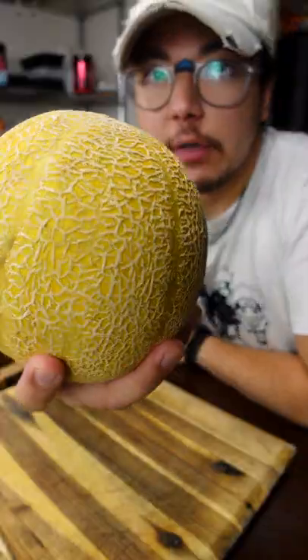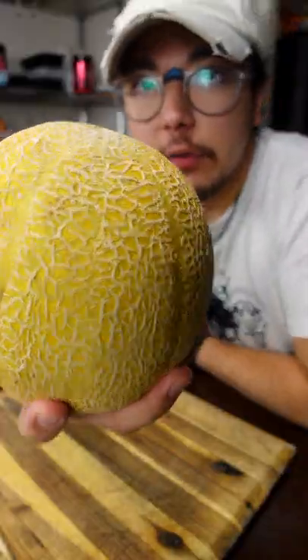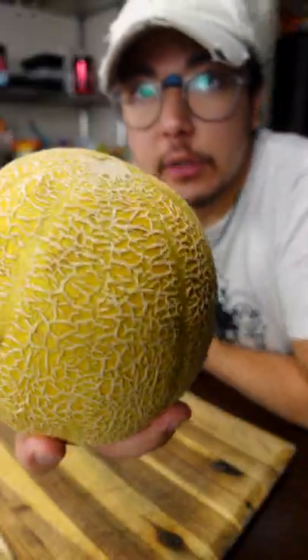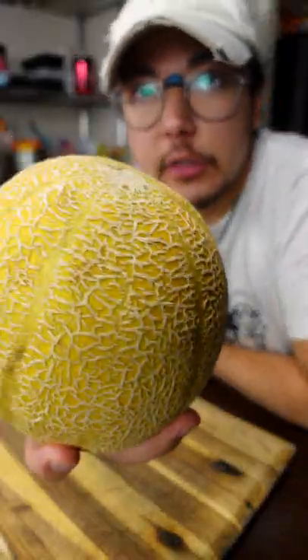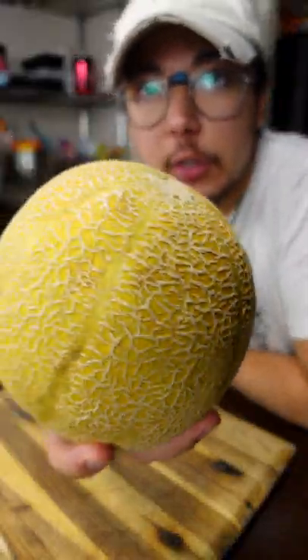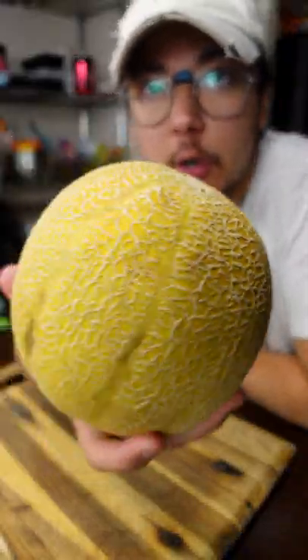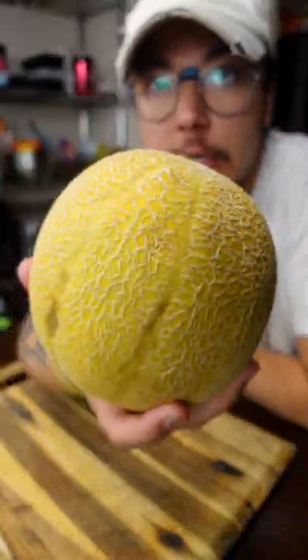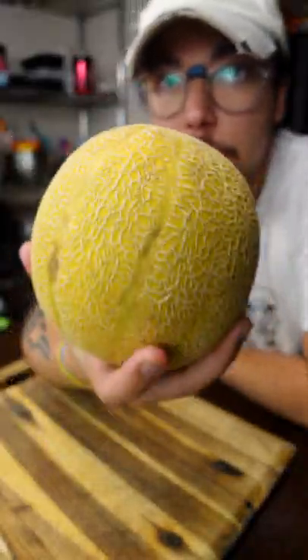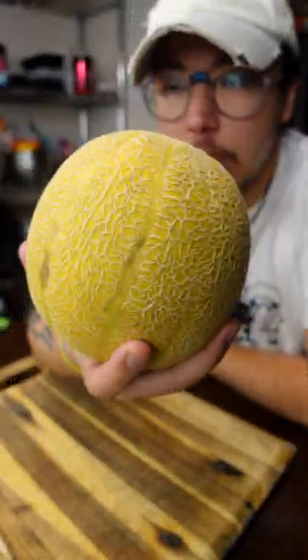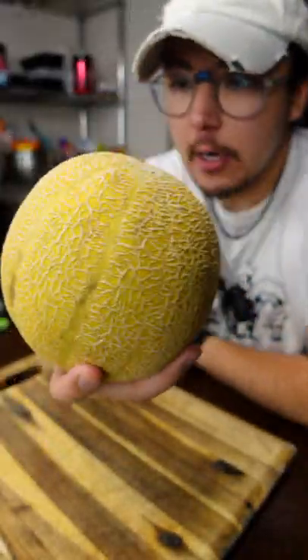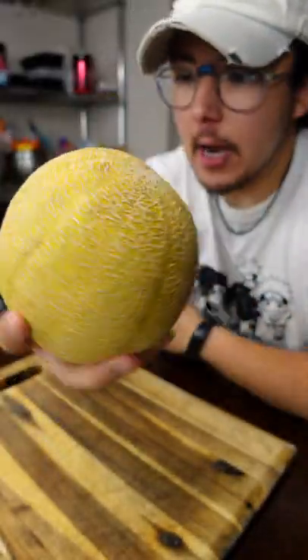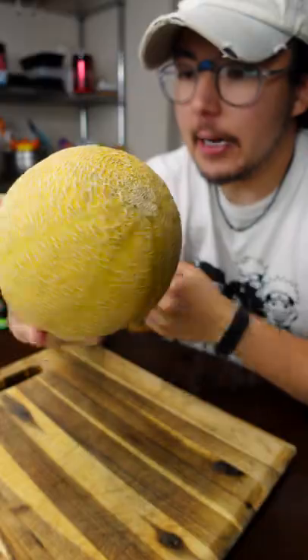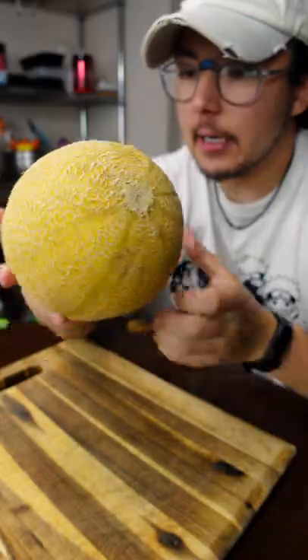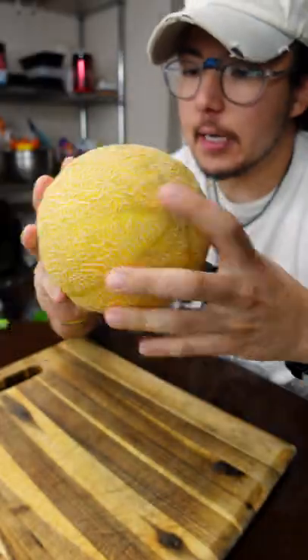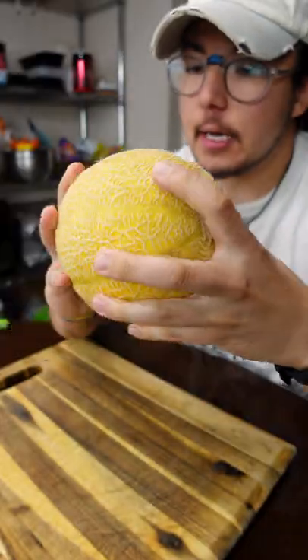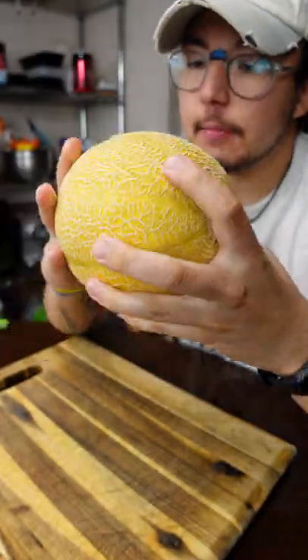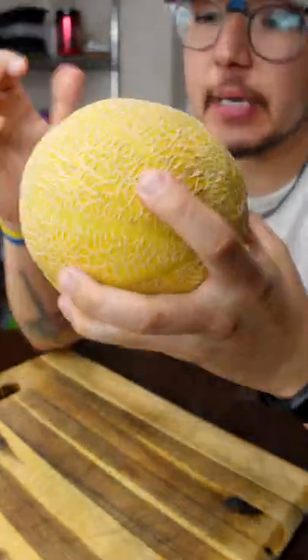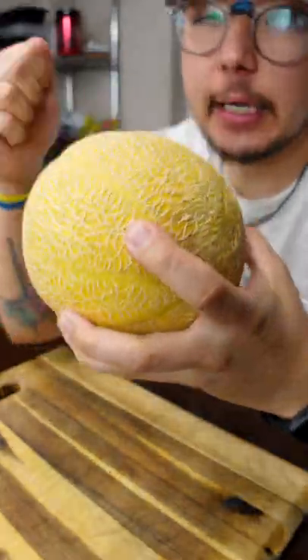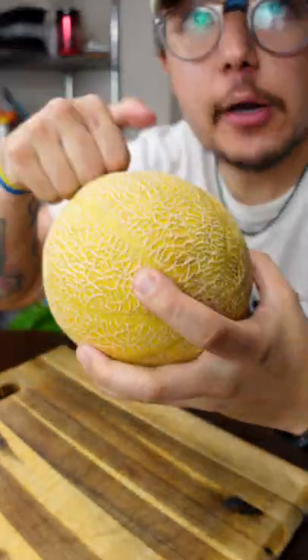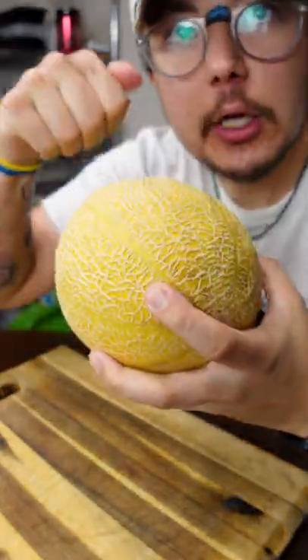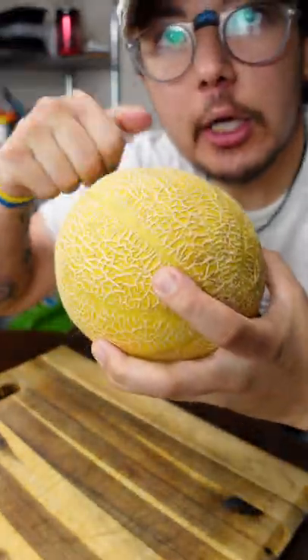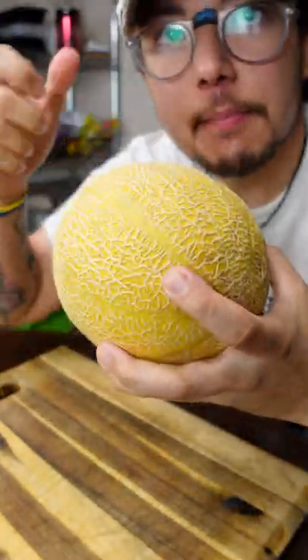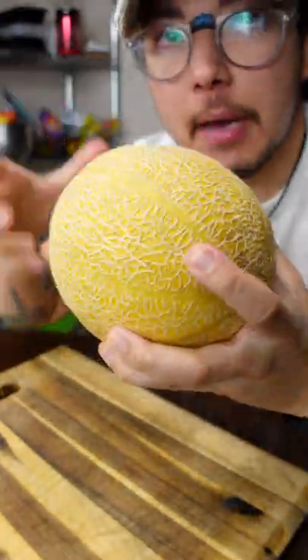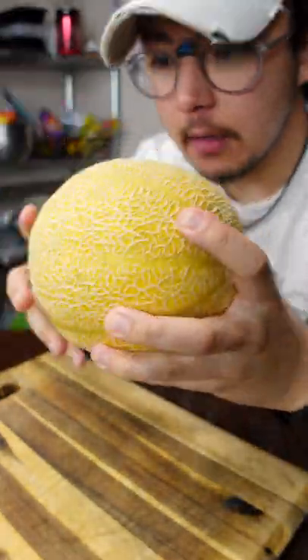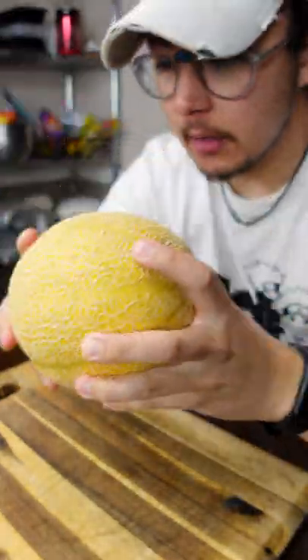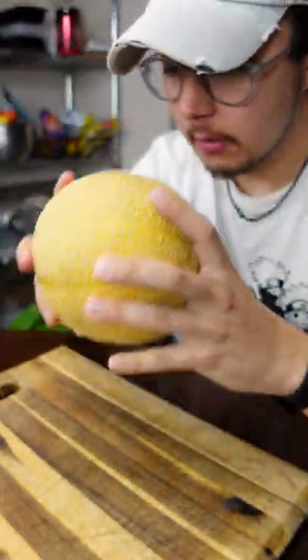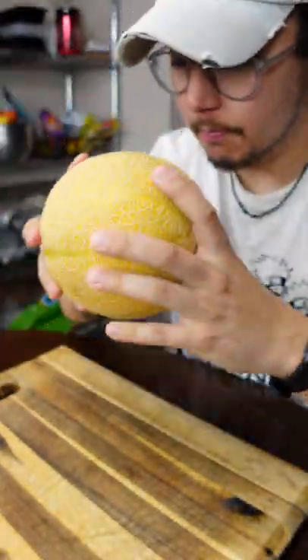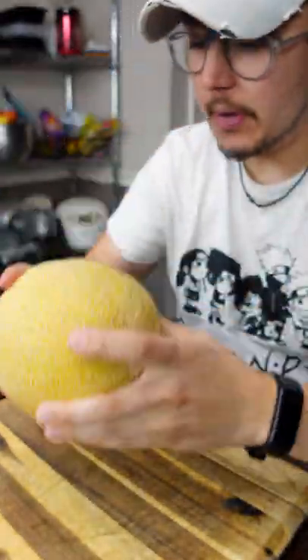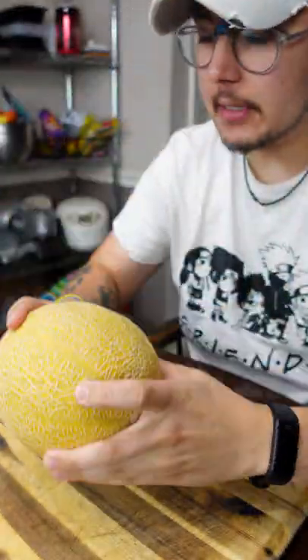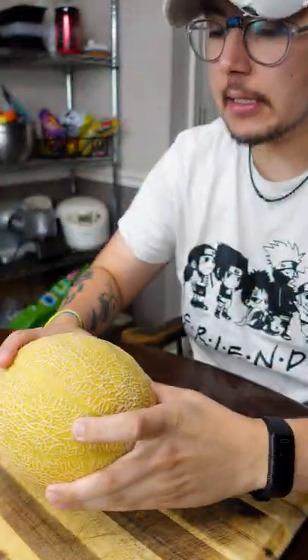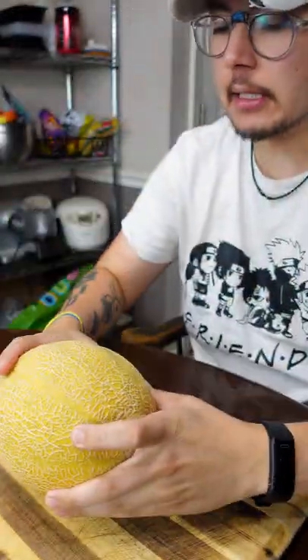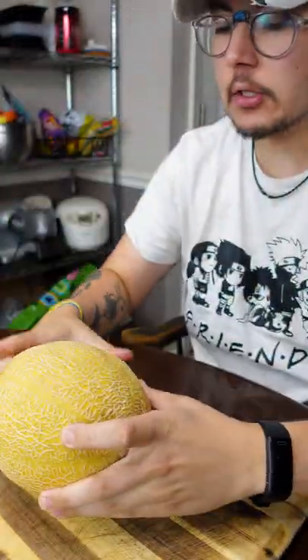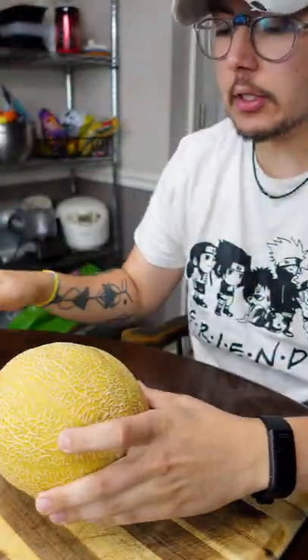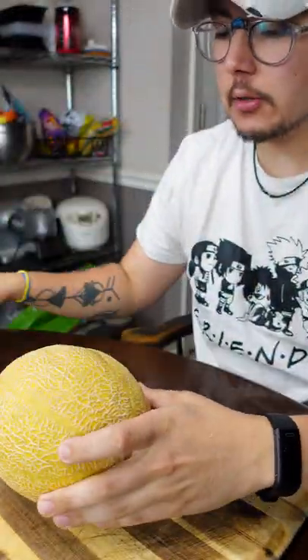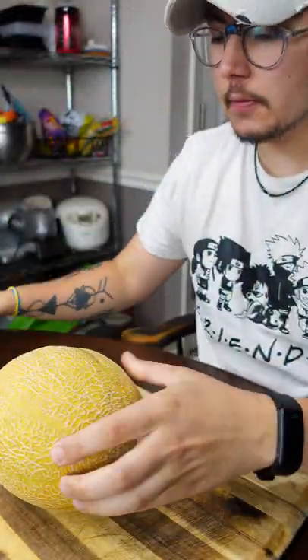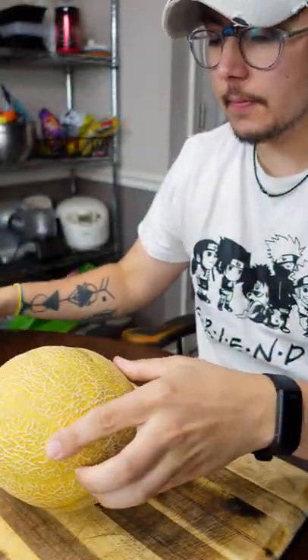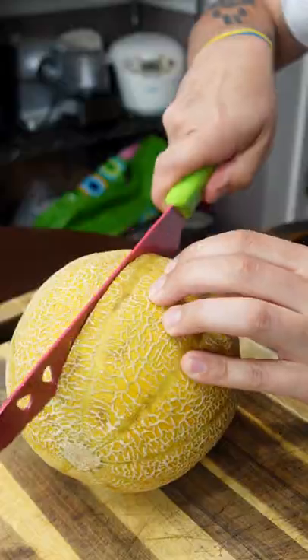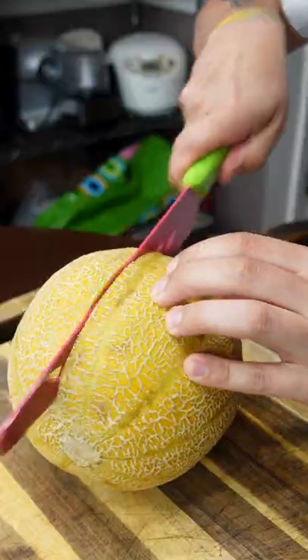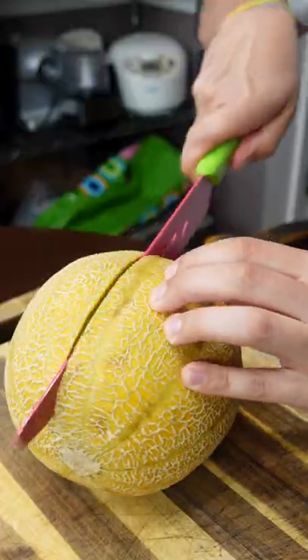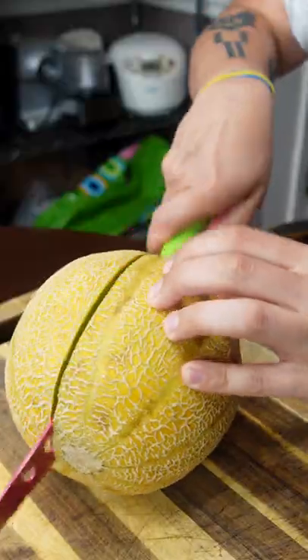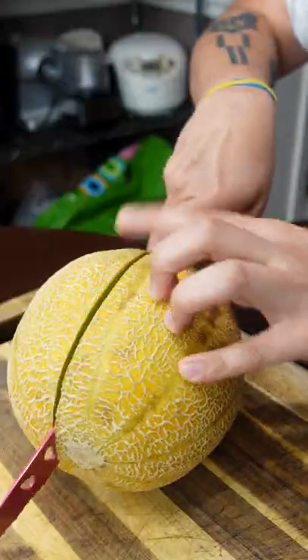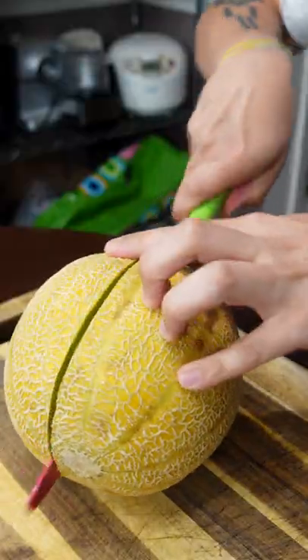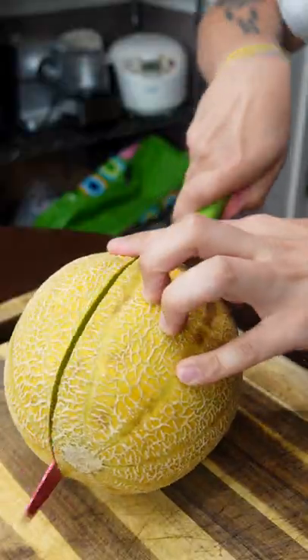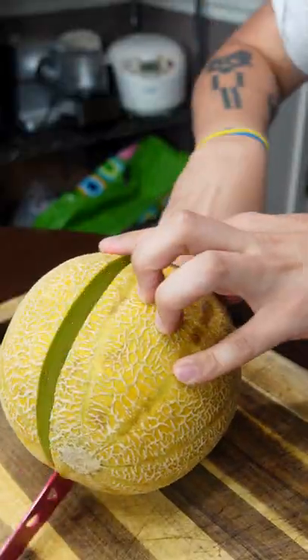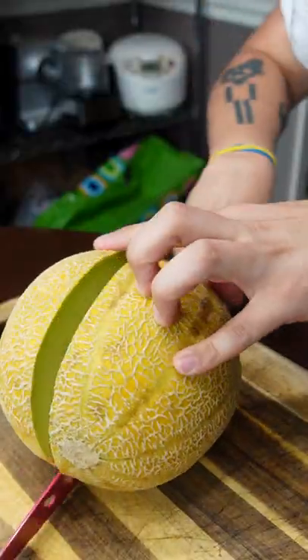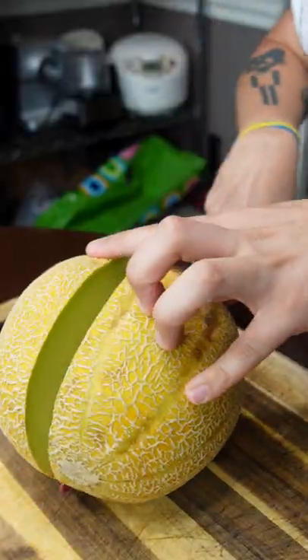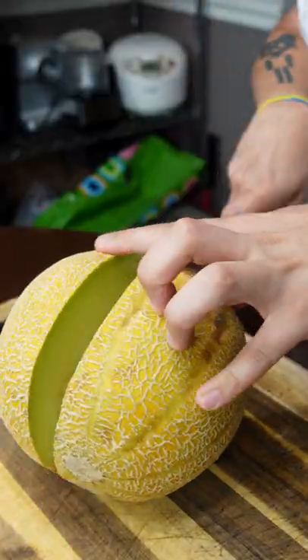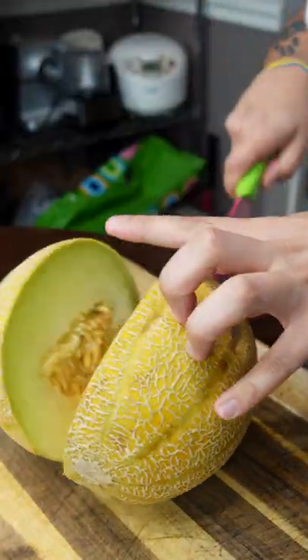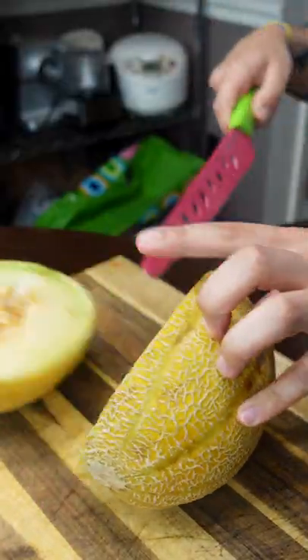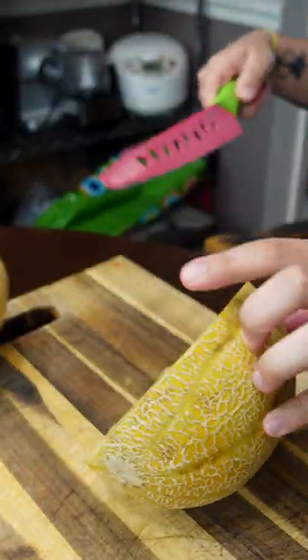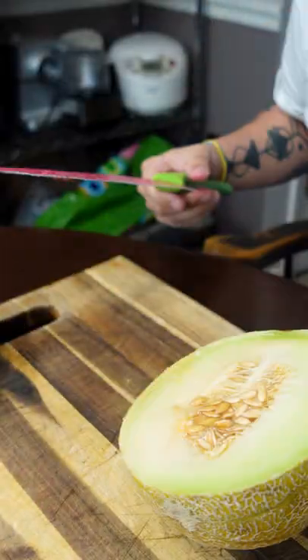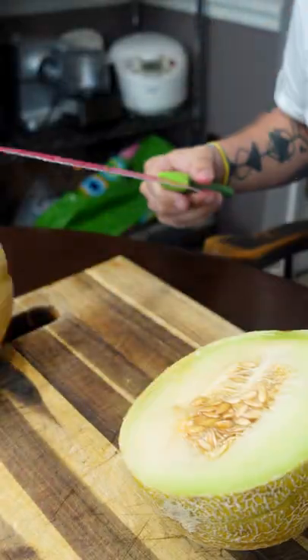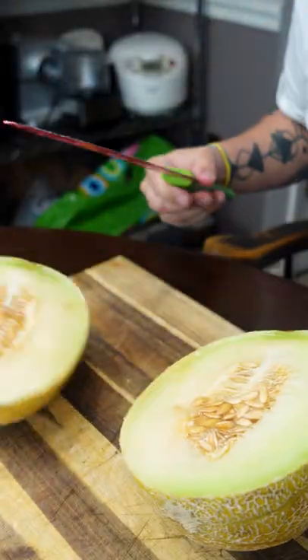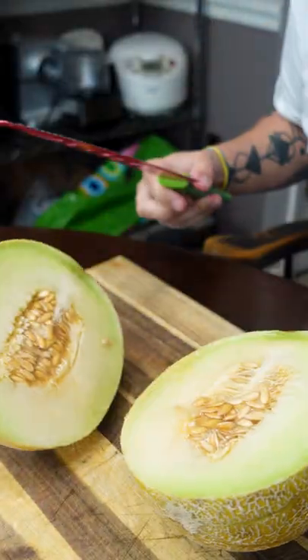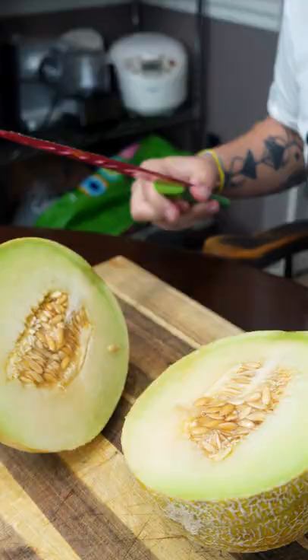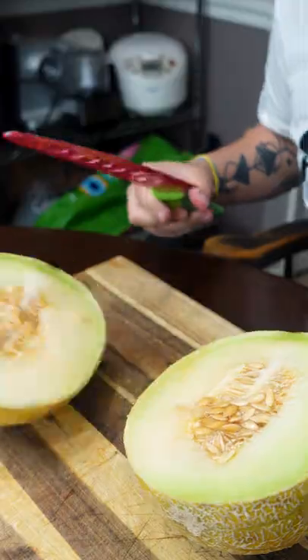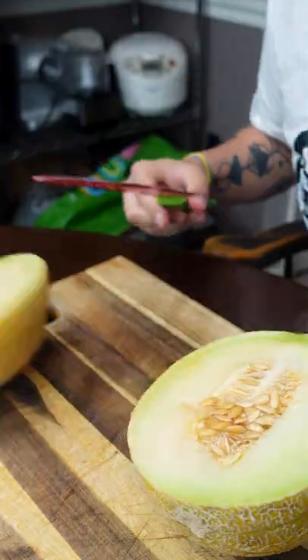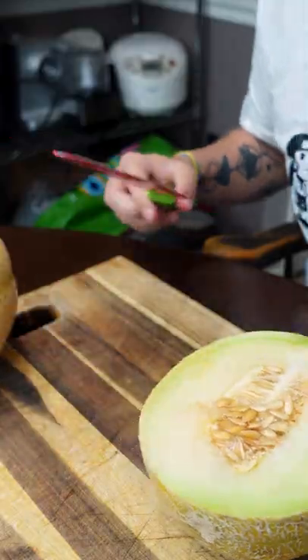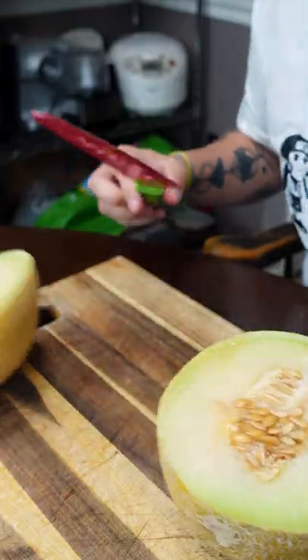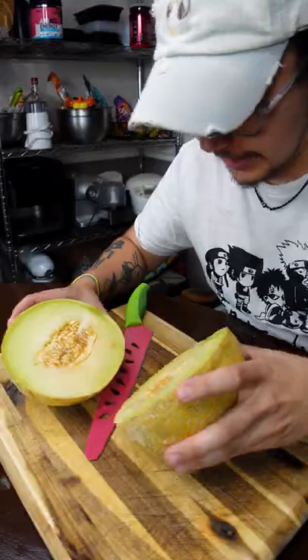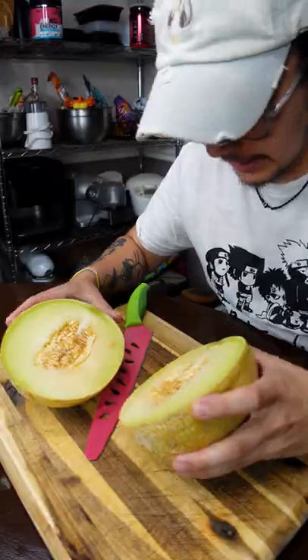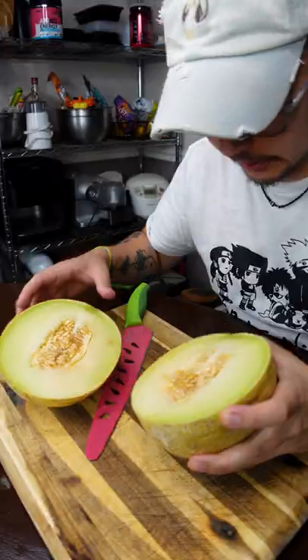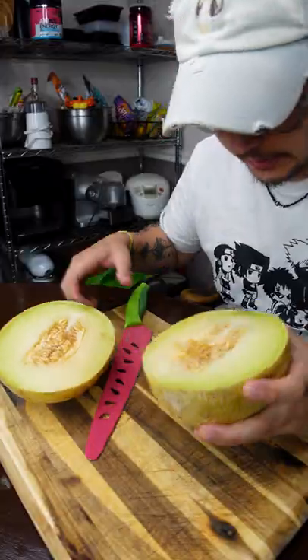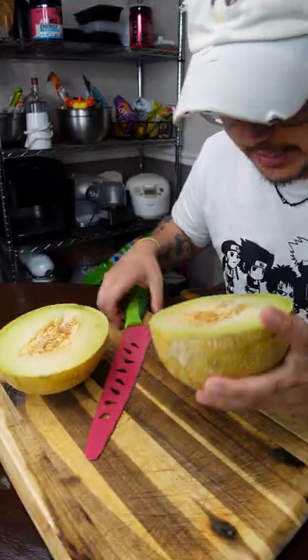If you're ever in the store and you wanna know how to pick out a good melon, best thing to do — you just cut her open, baby. What the hell?